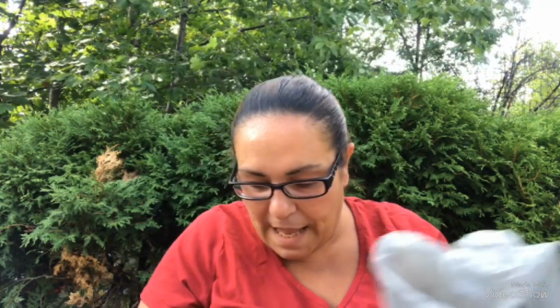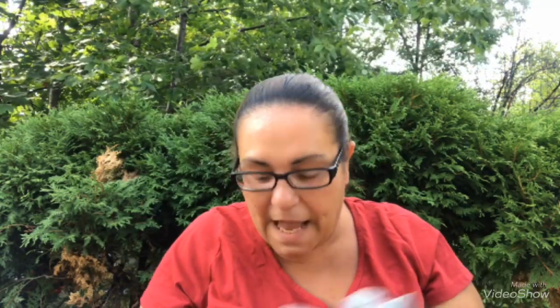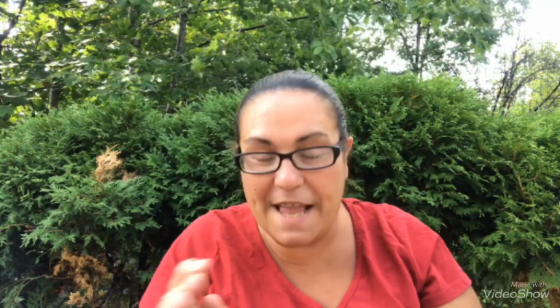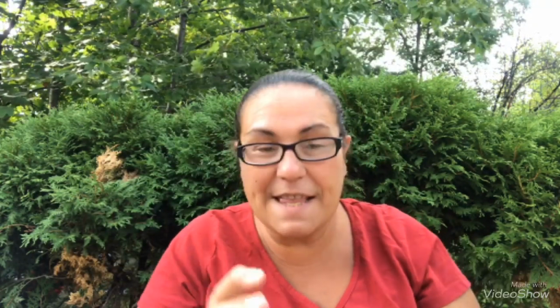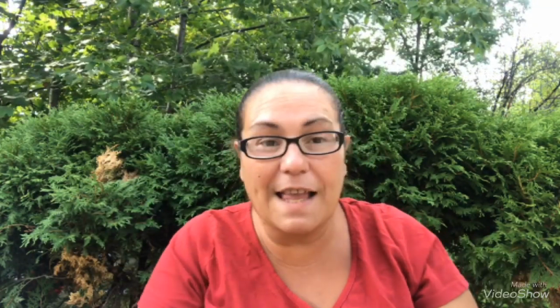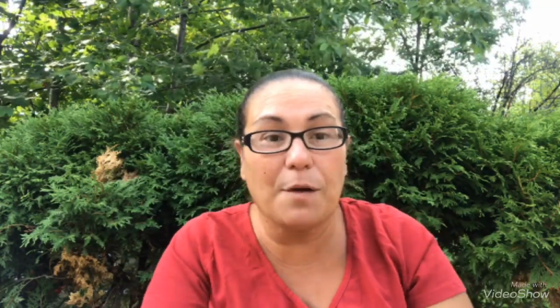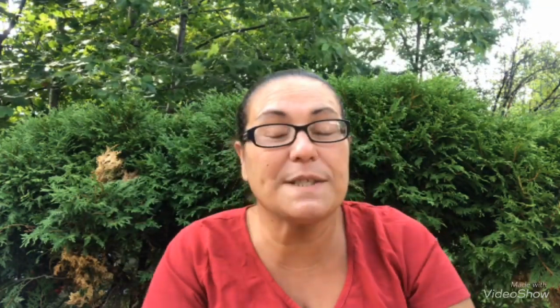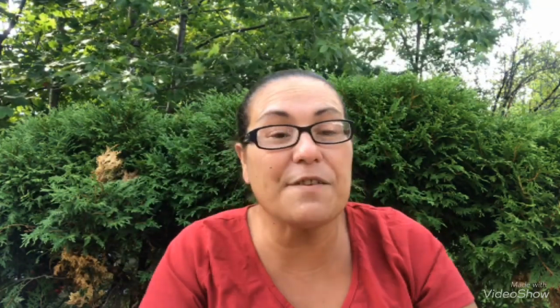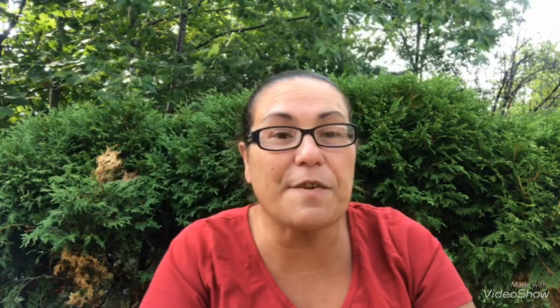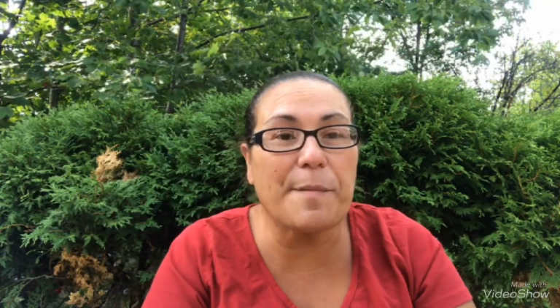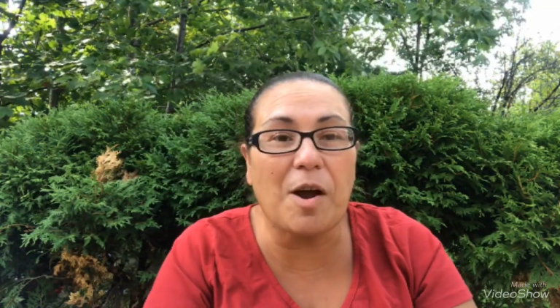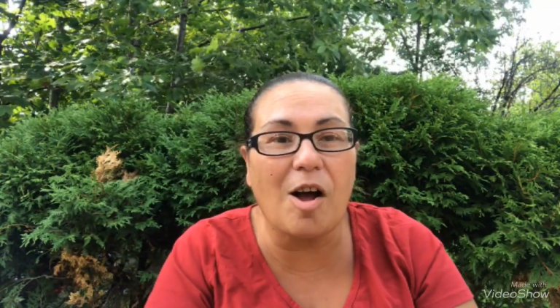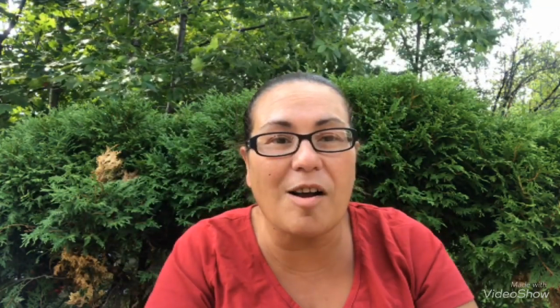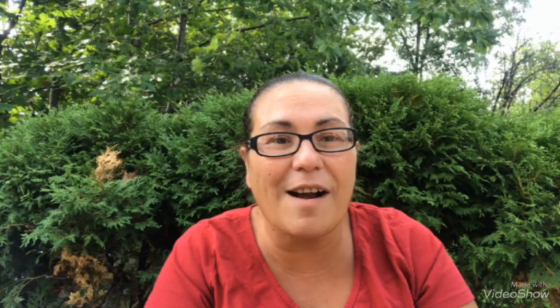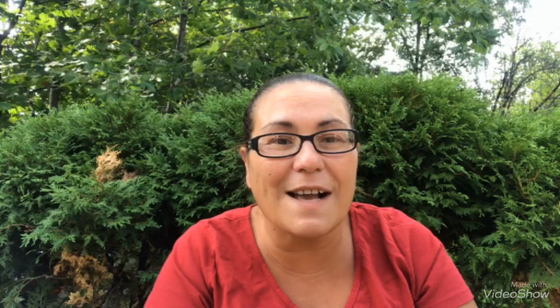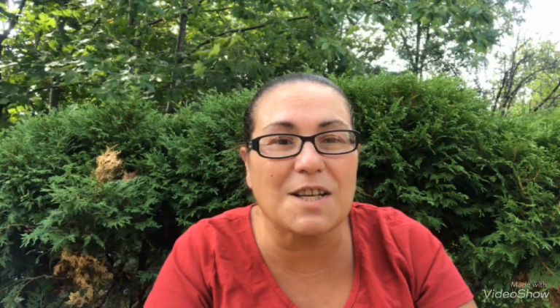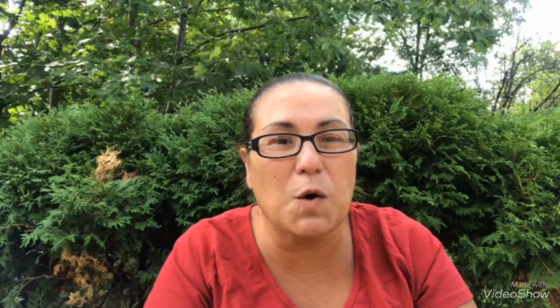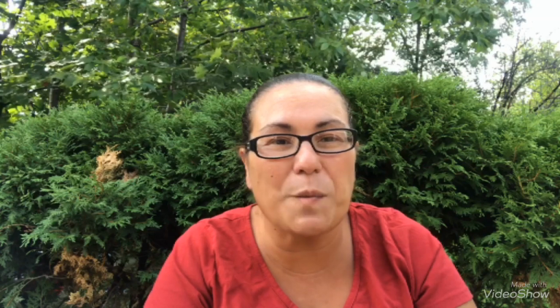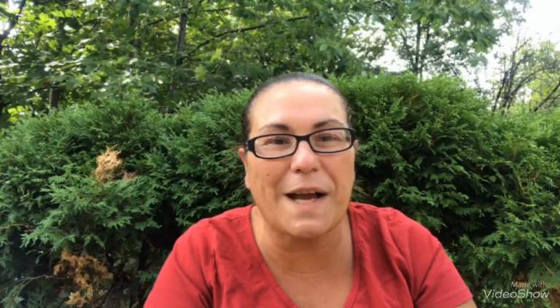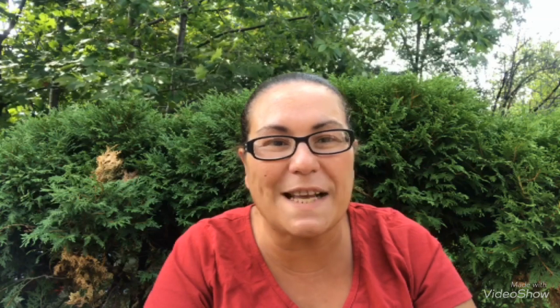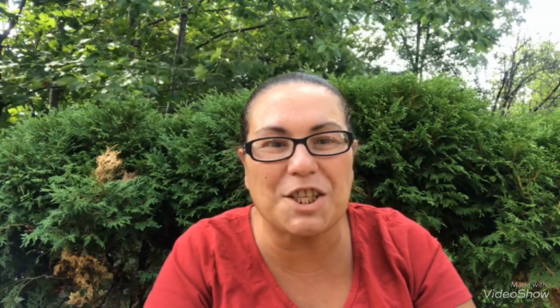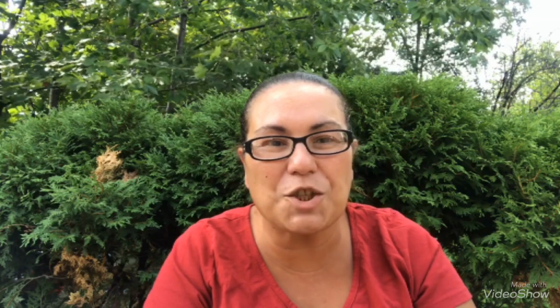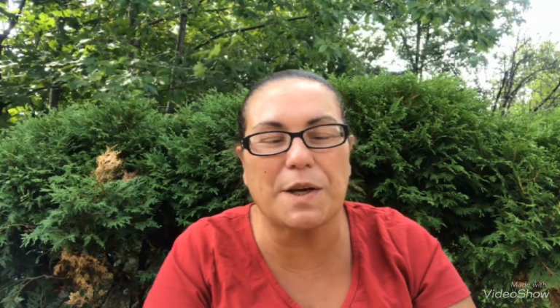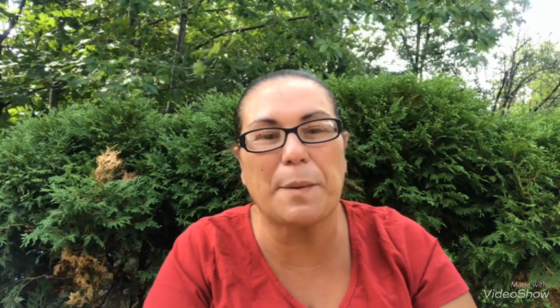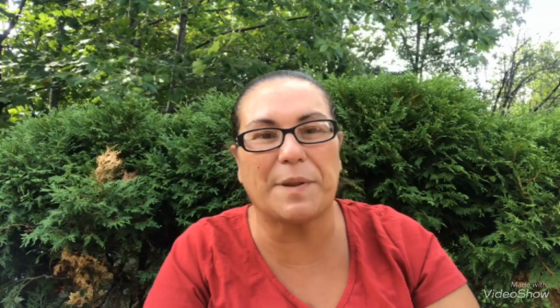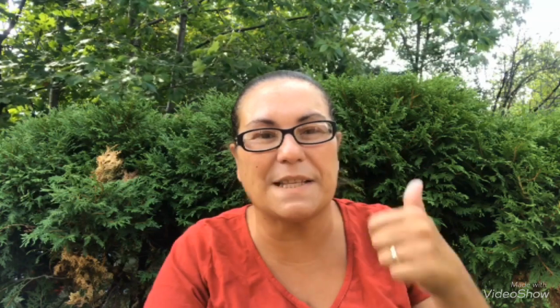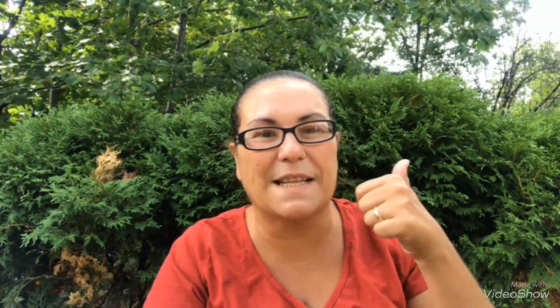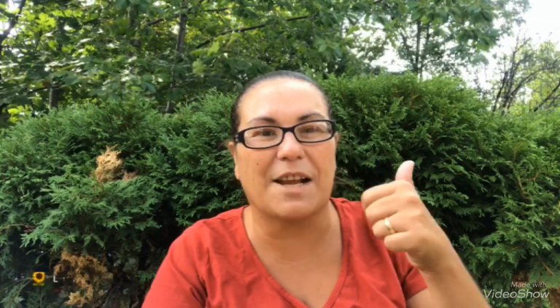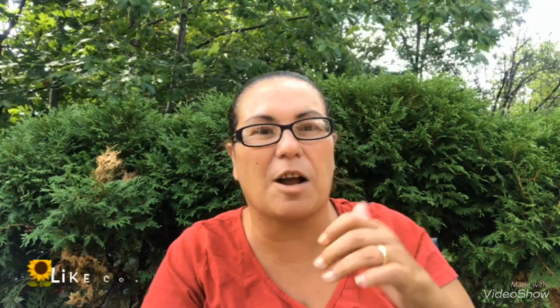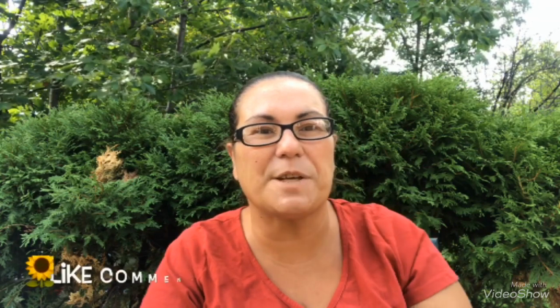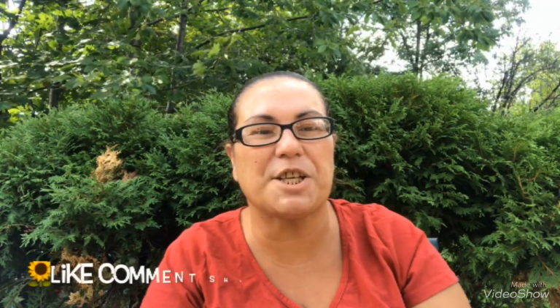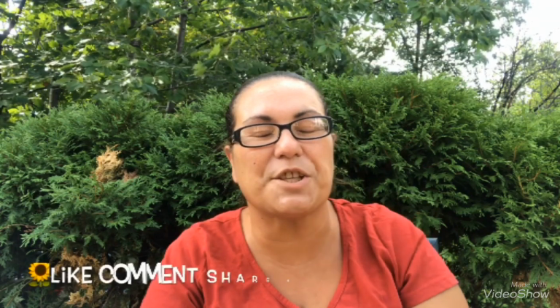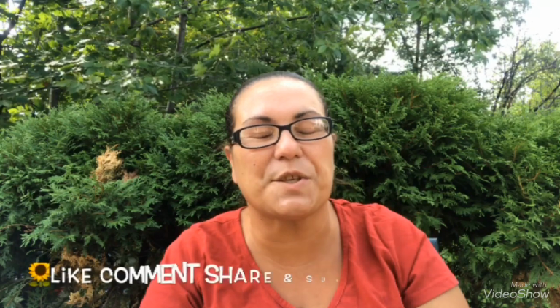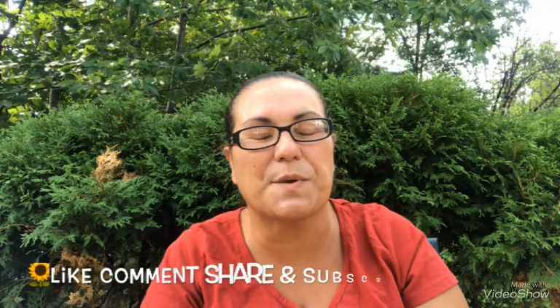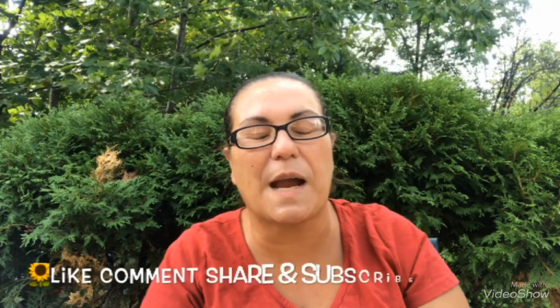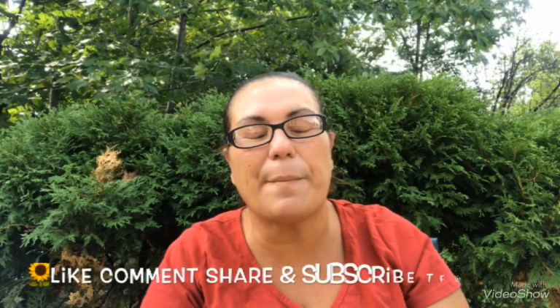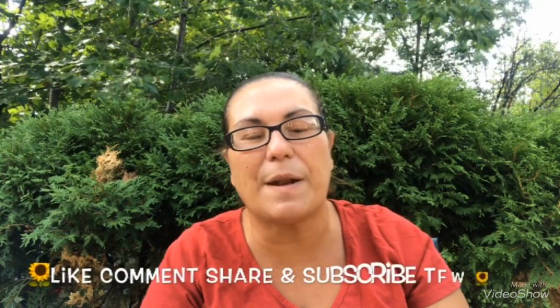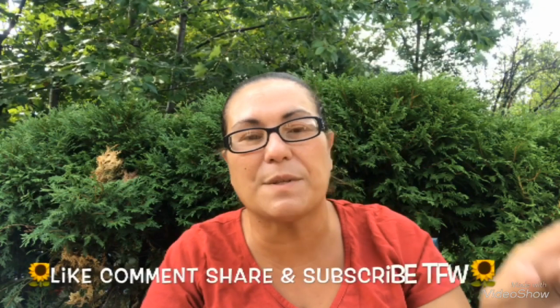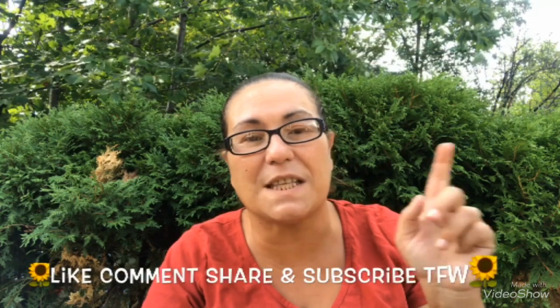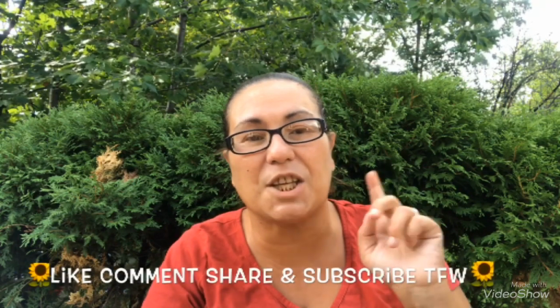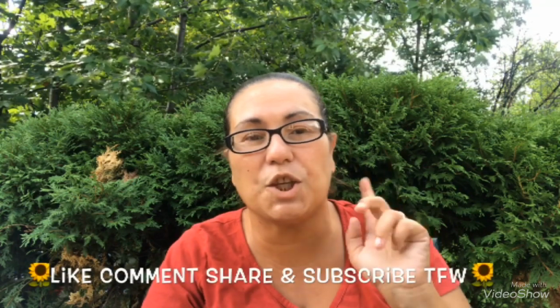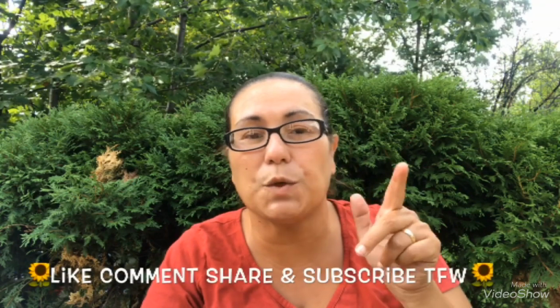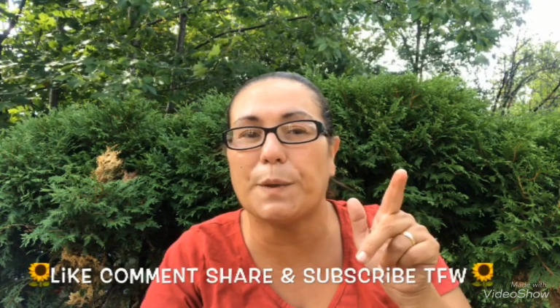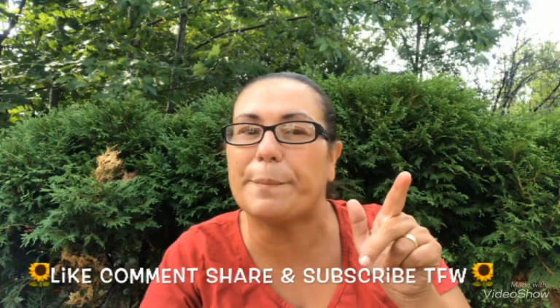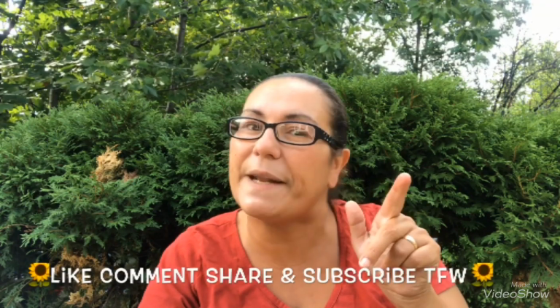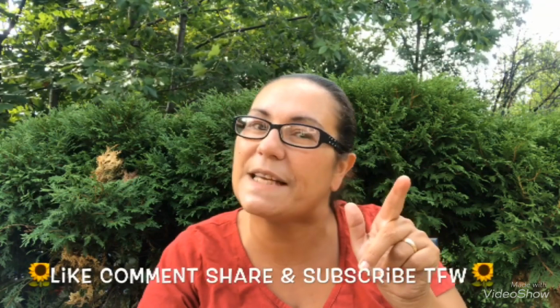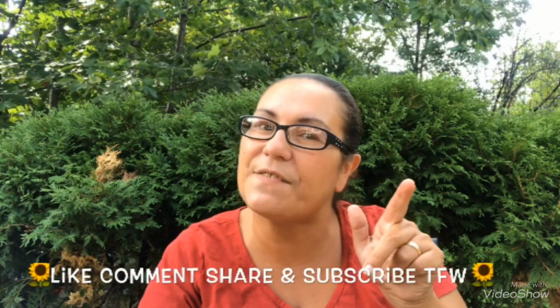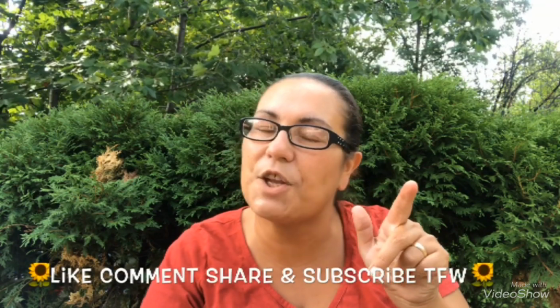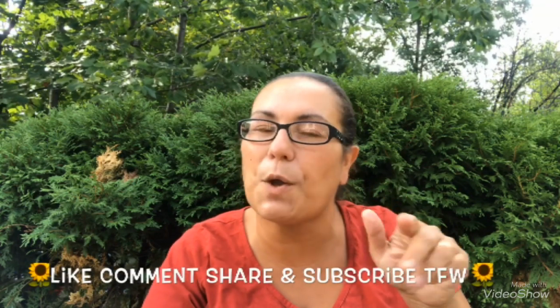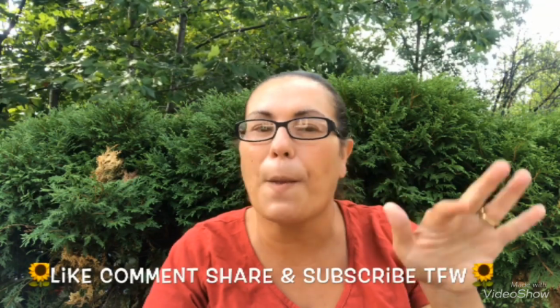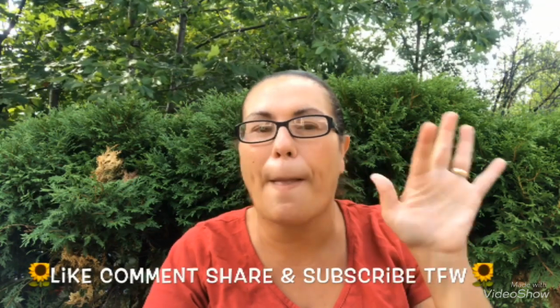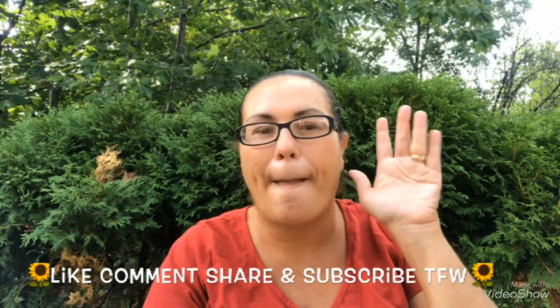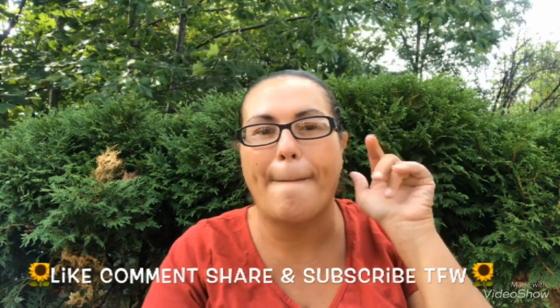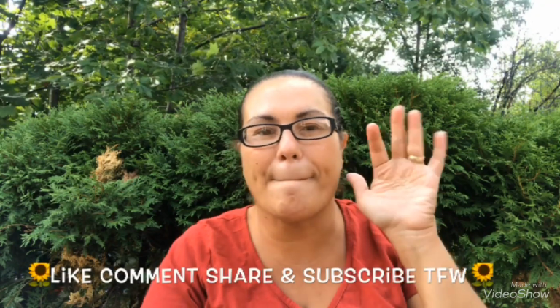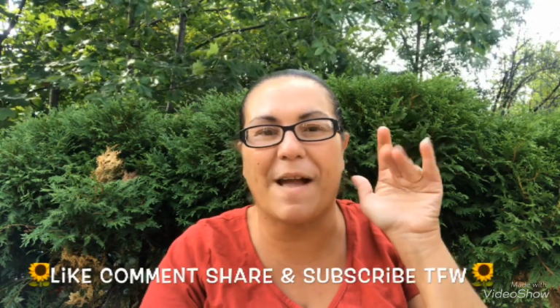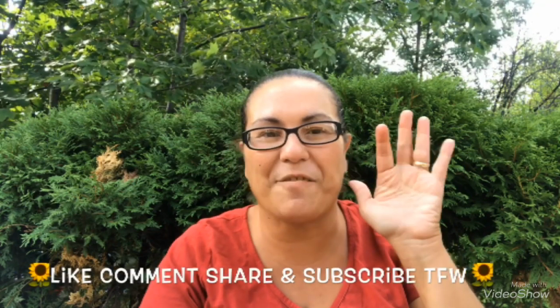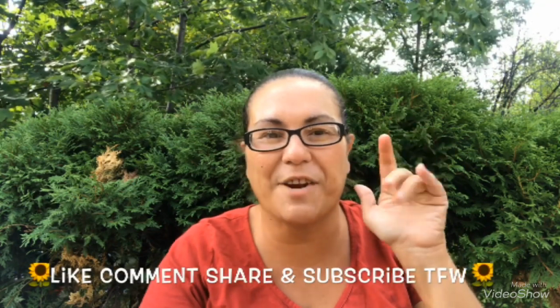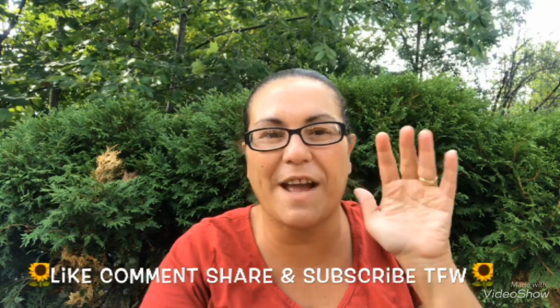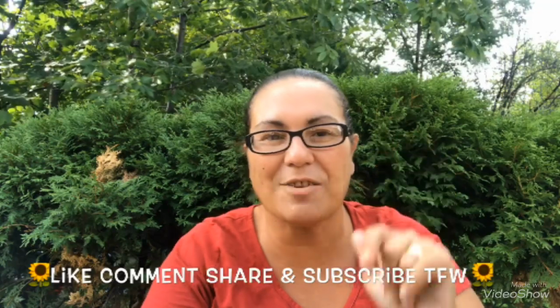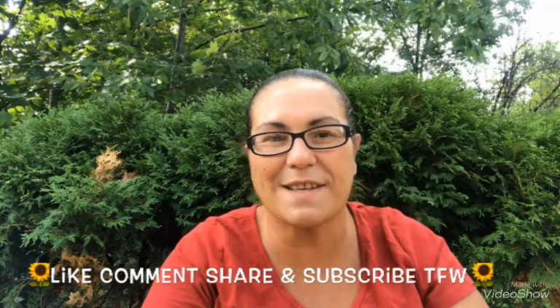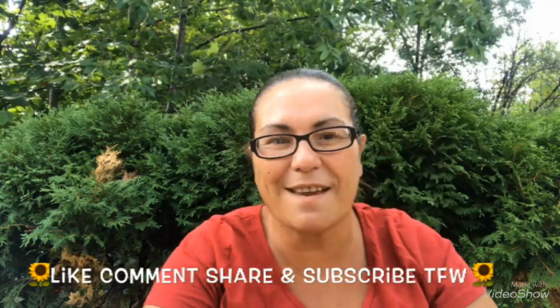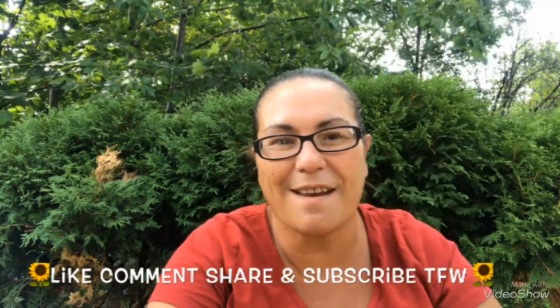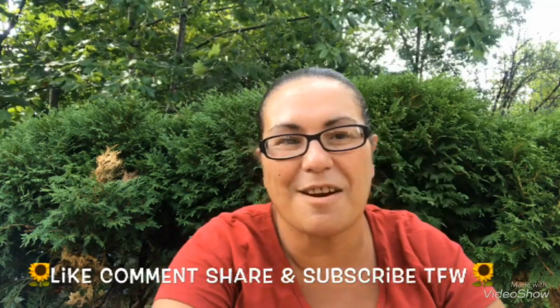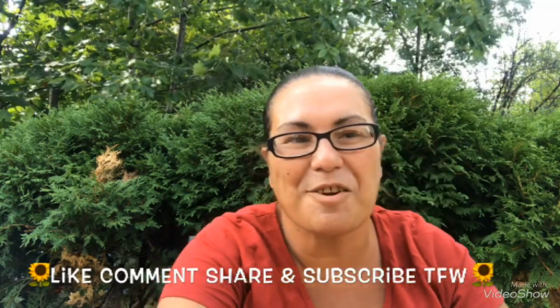And that was it for my haul, guys! I hope you enjoyed it. Please like, comment, share, and subscribe, and I will see you in my next video. Bye for now, take care!